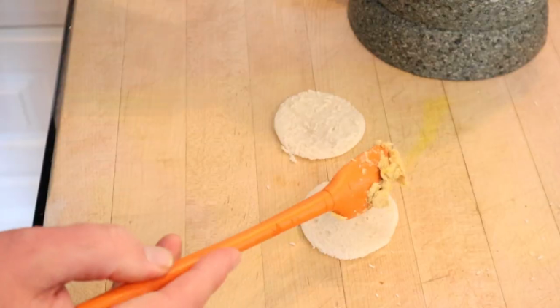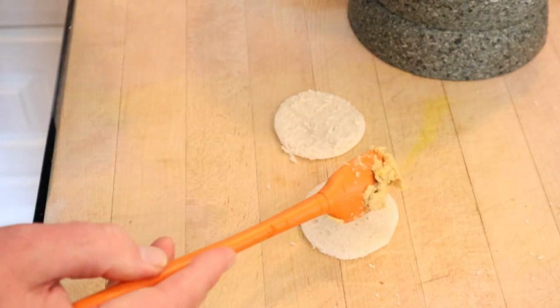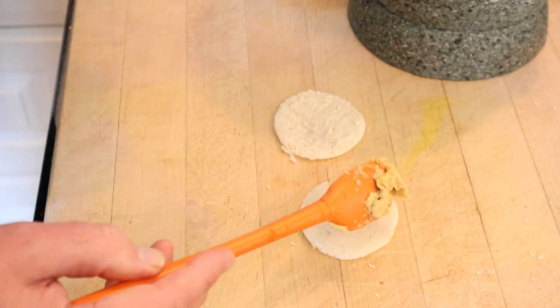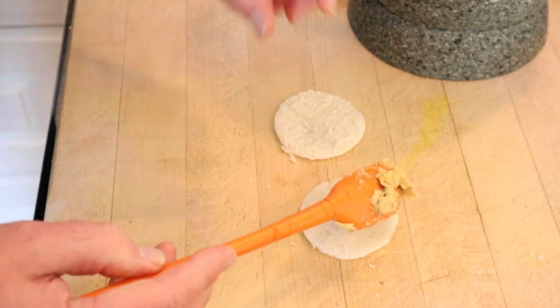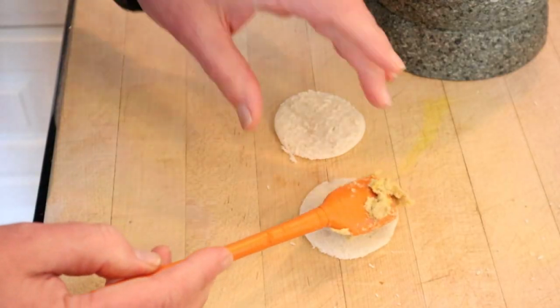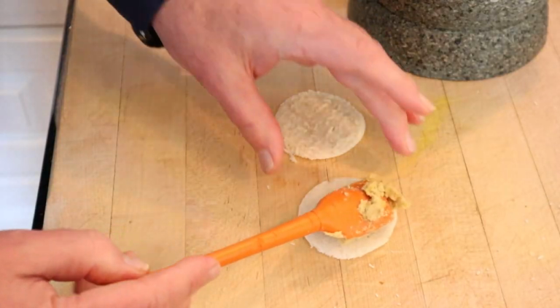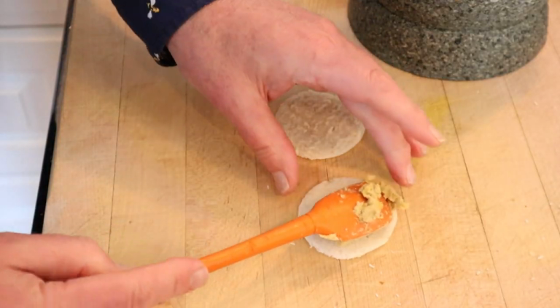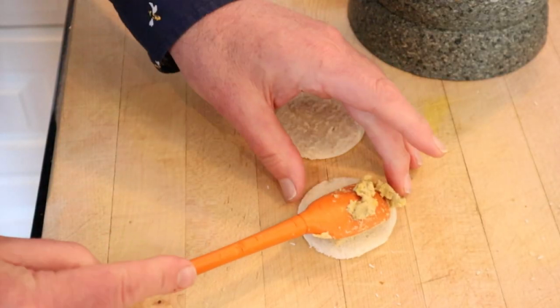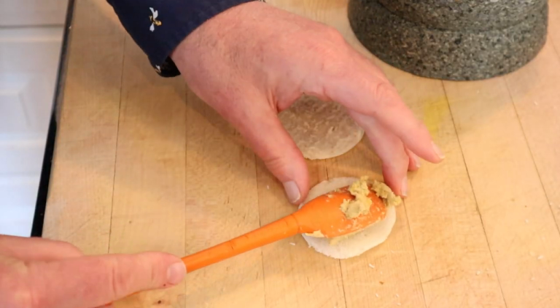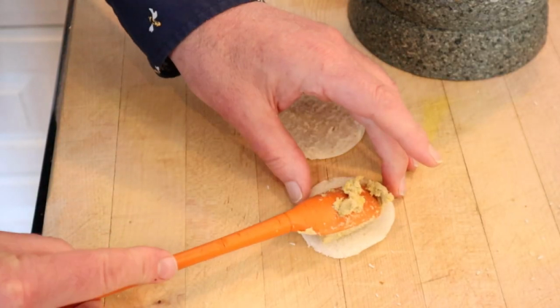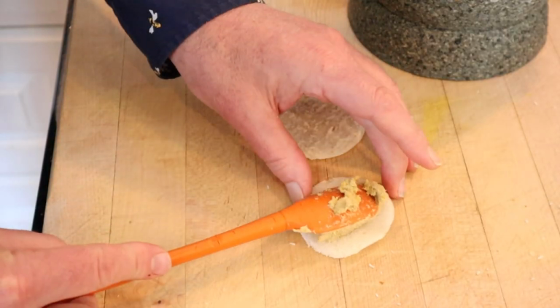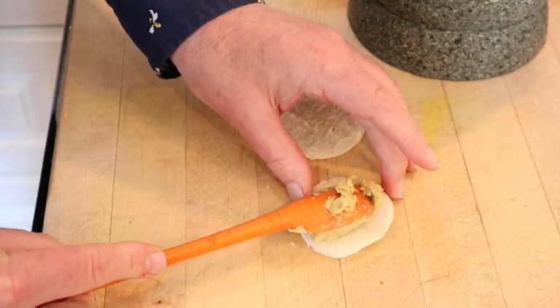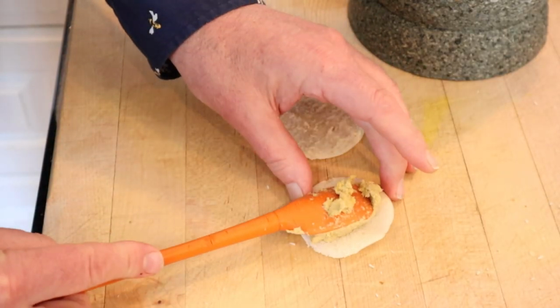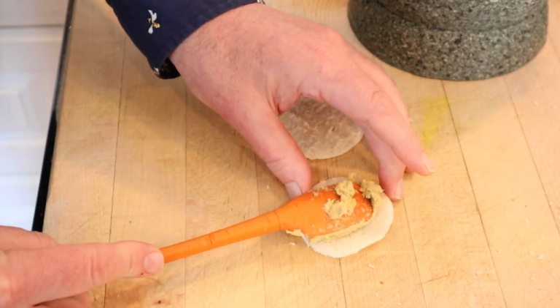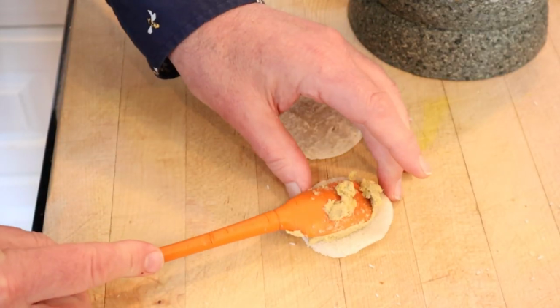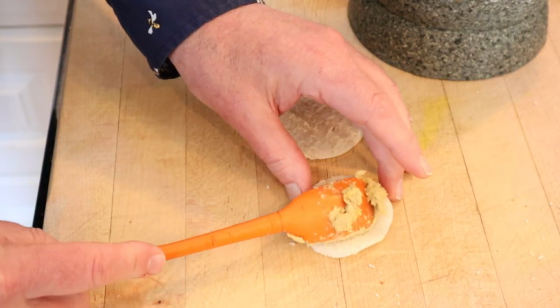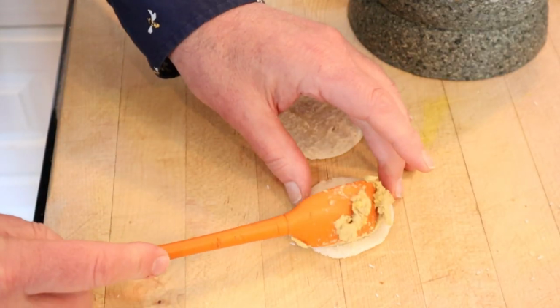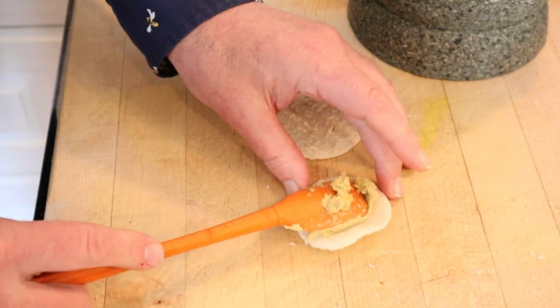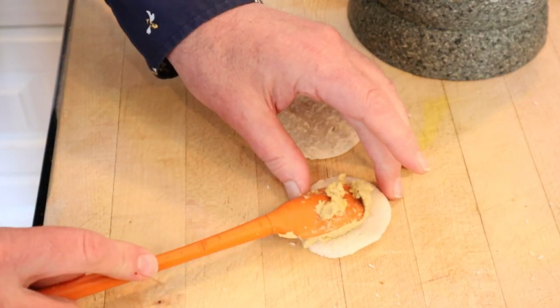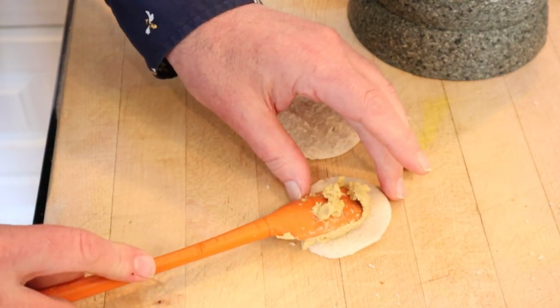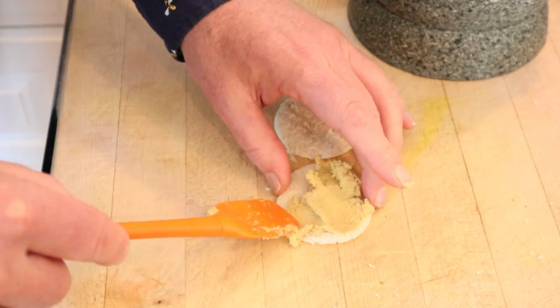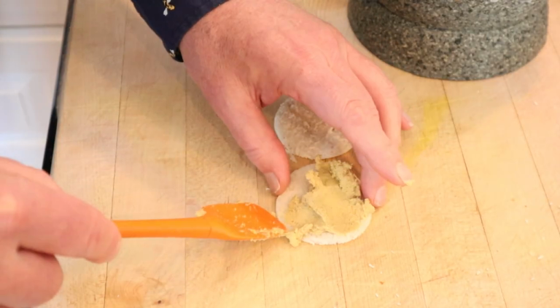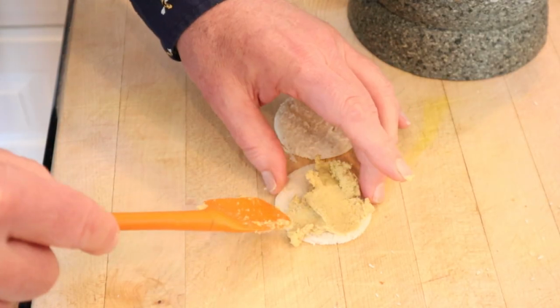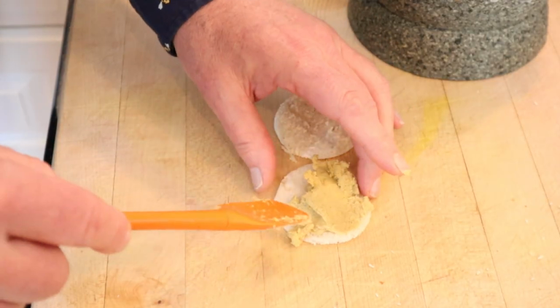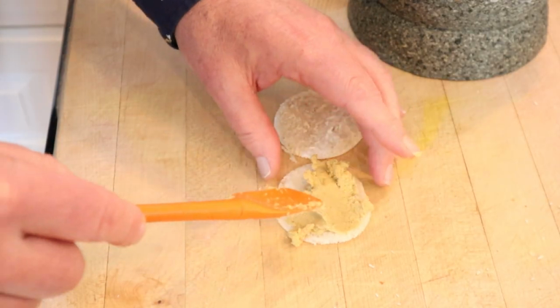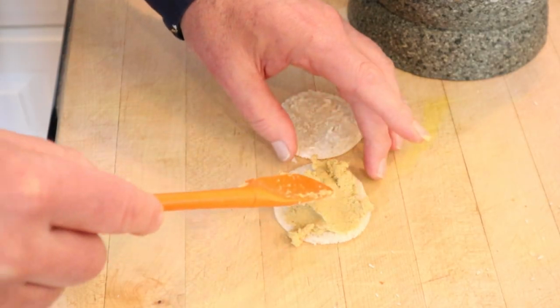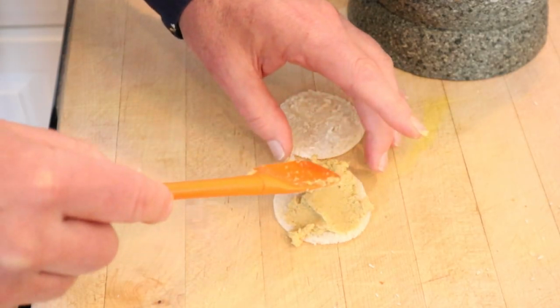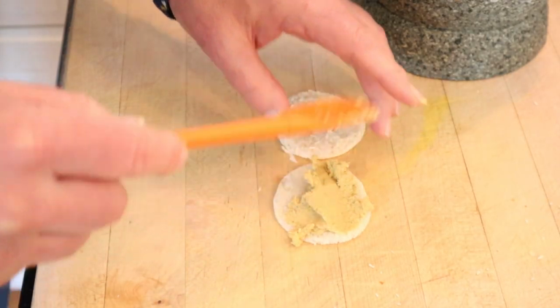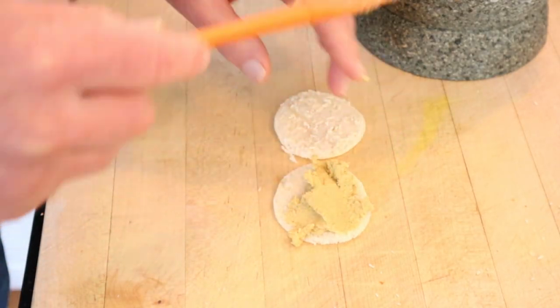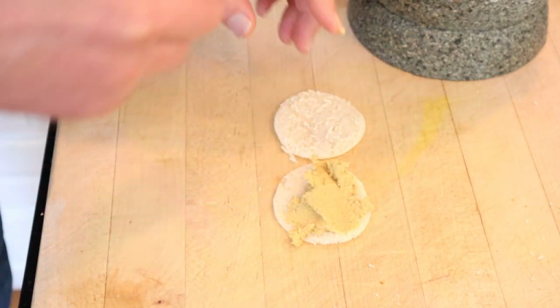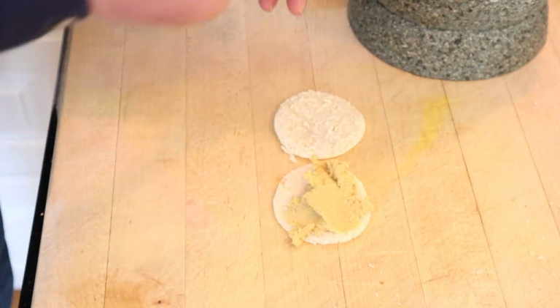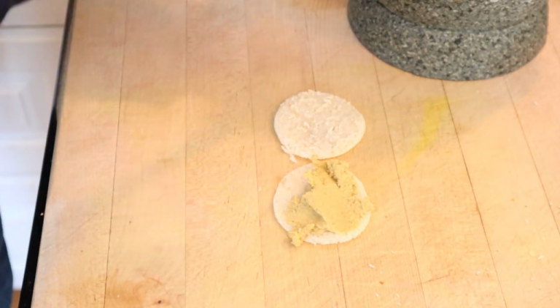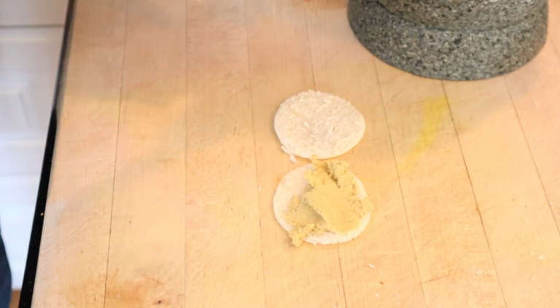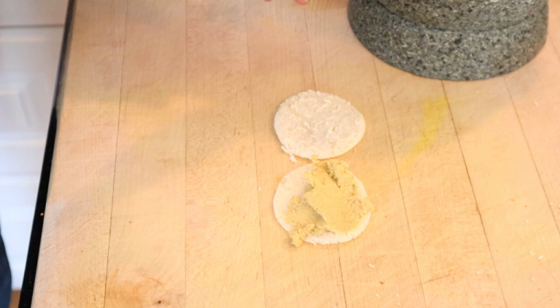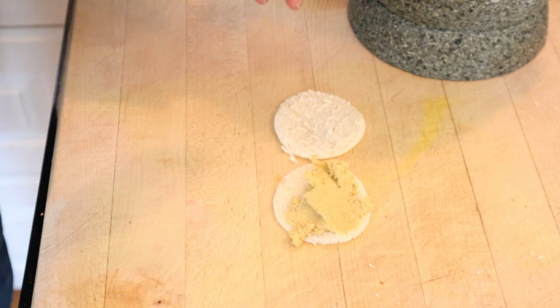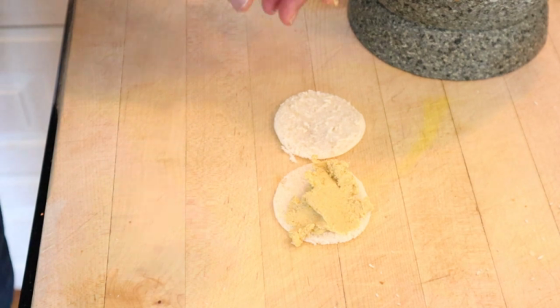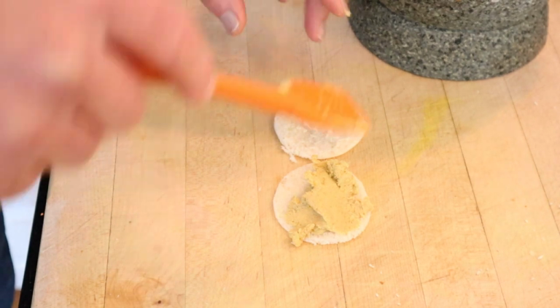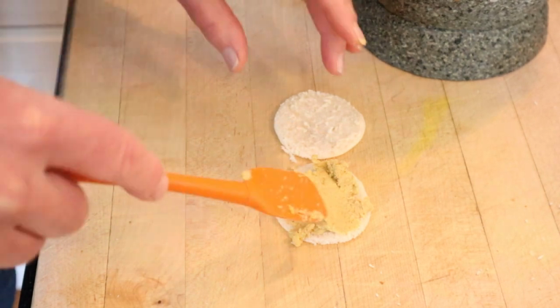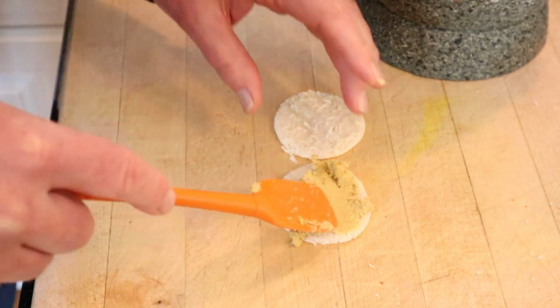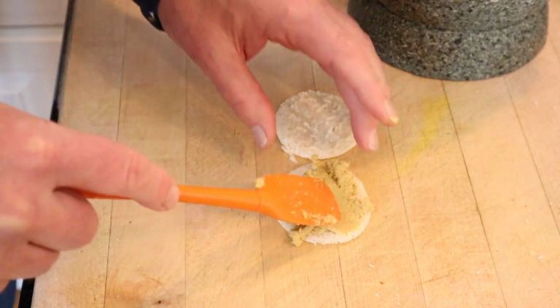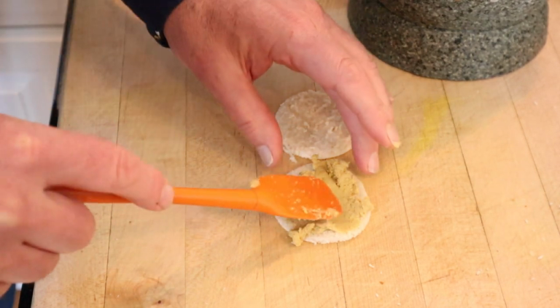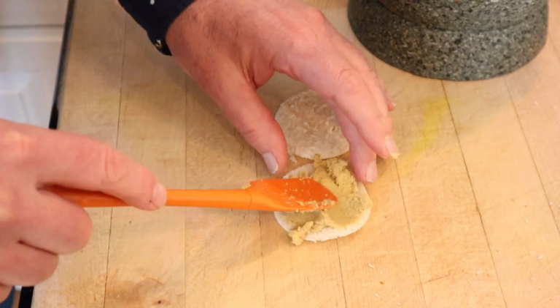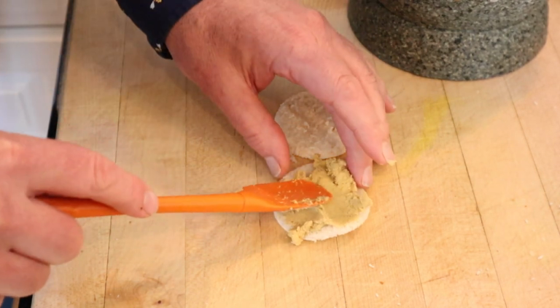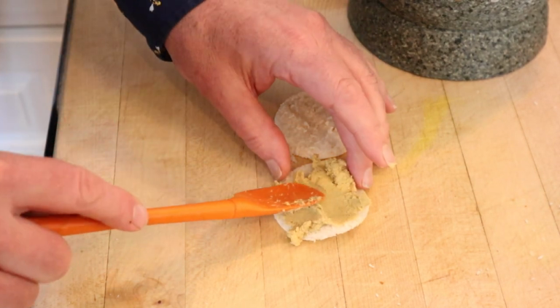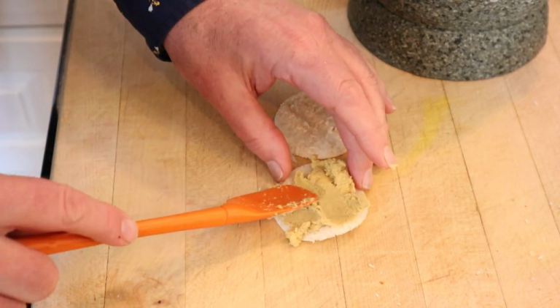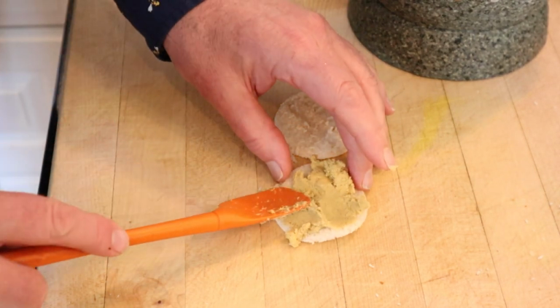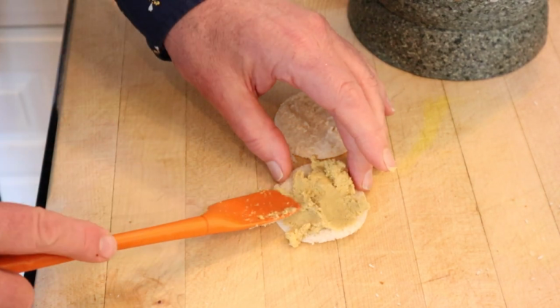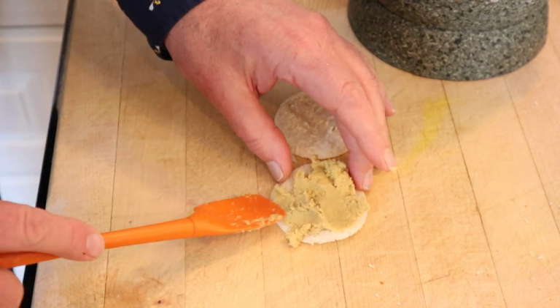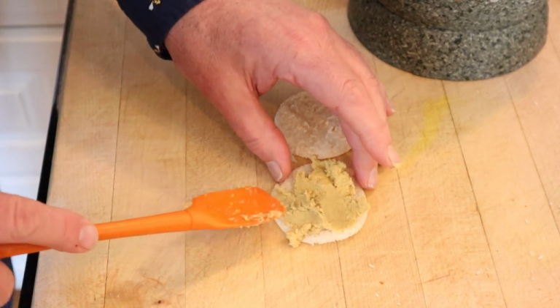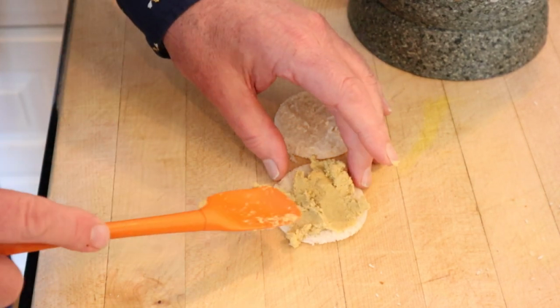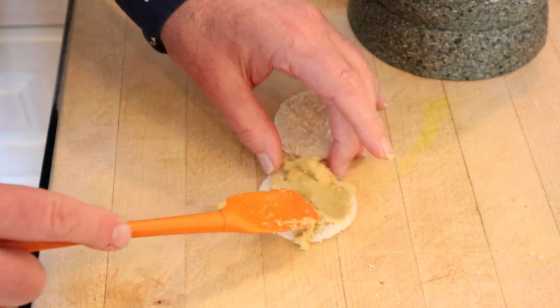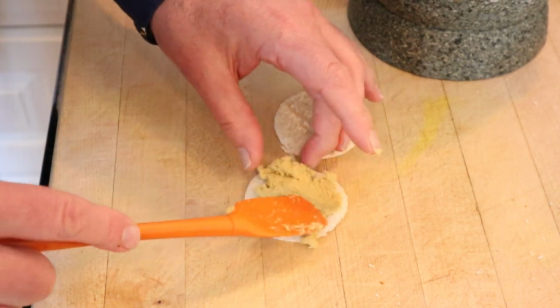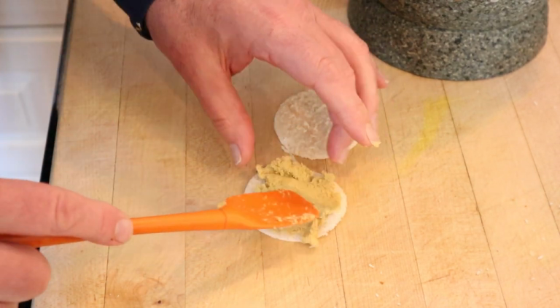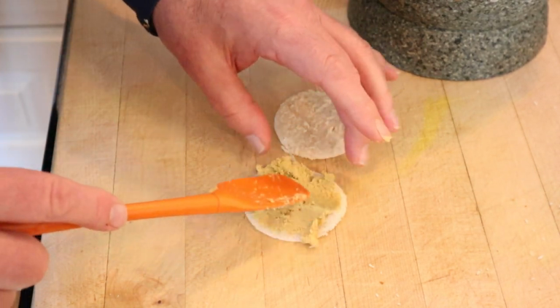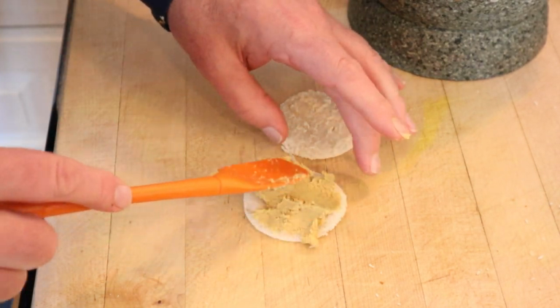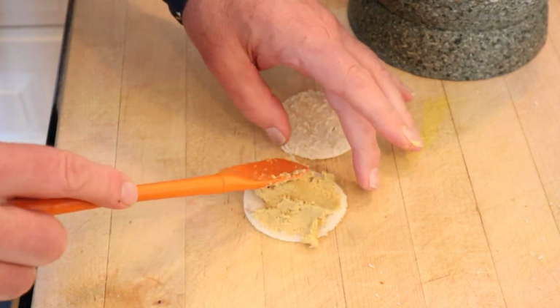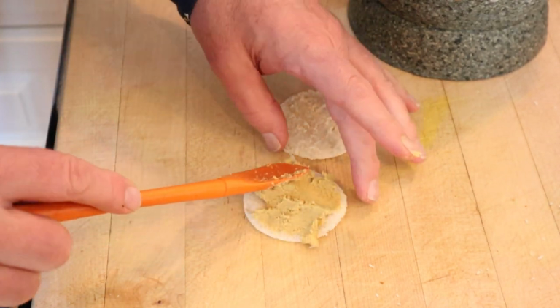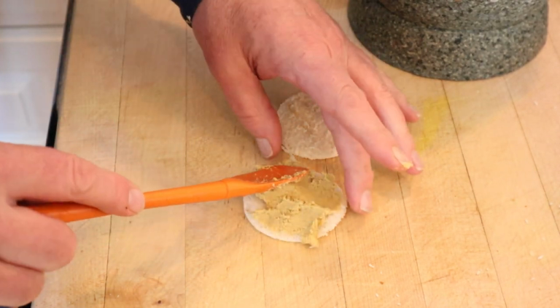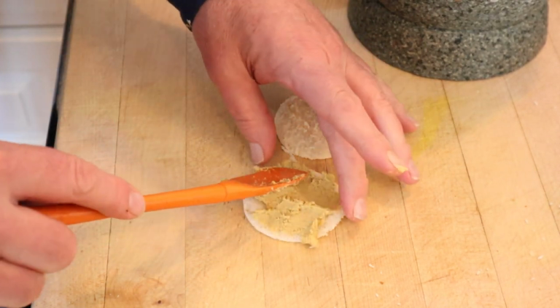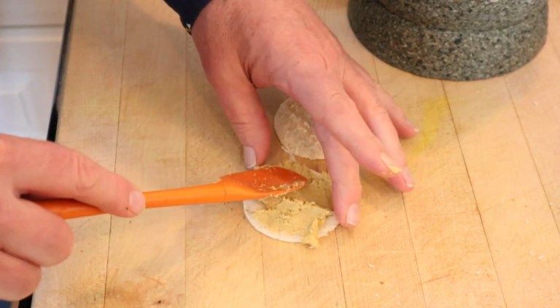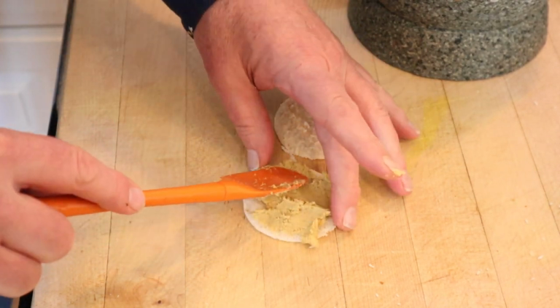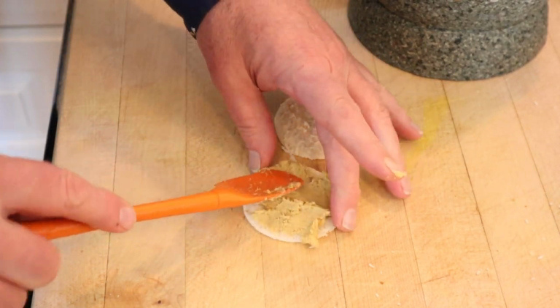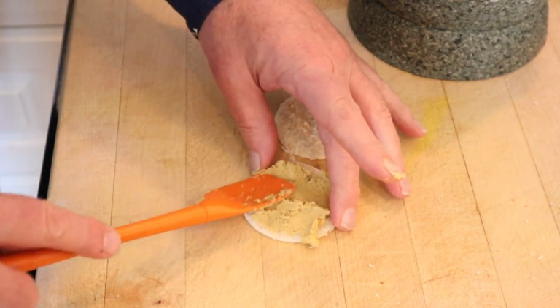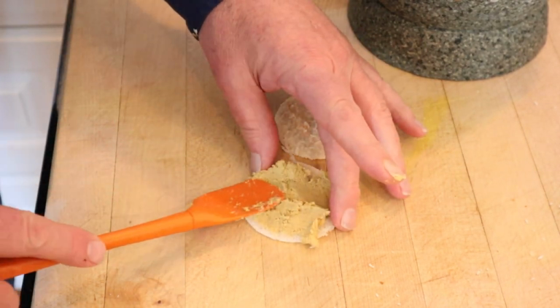Now we put this onto our rounds. A while ago I would have said this looked like cat food, but we have a cat now. Cat food looks better.